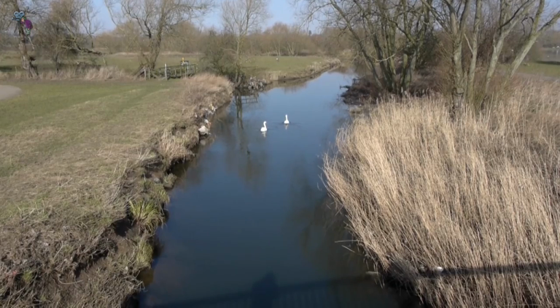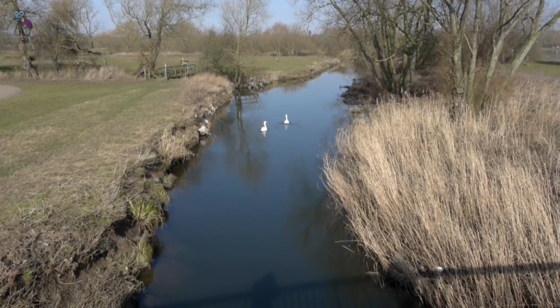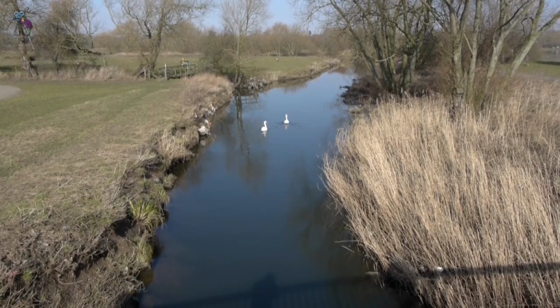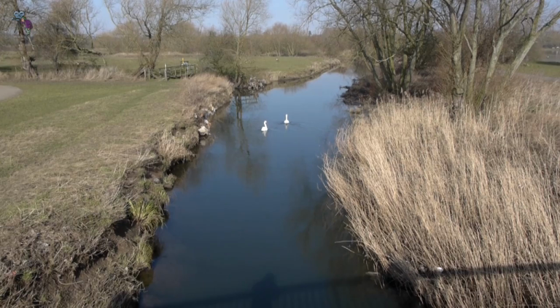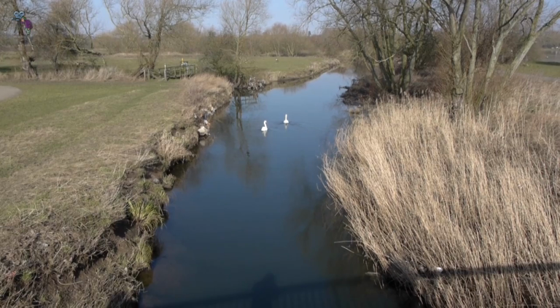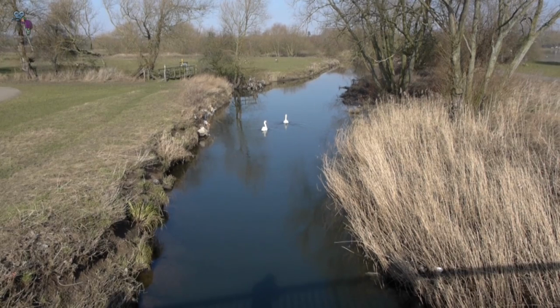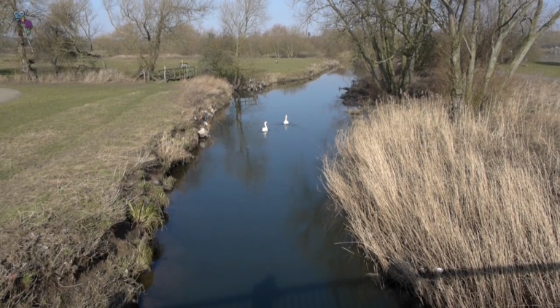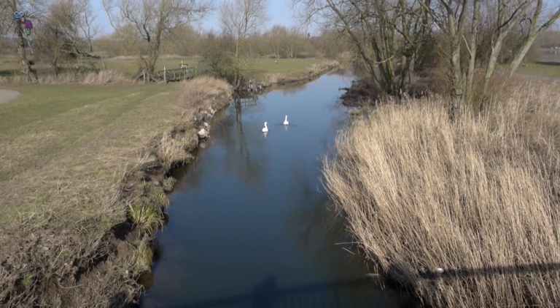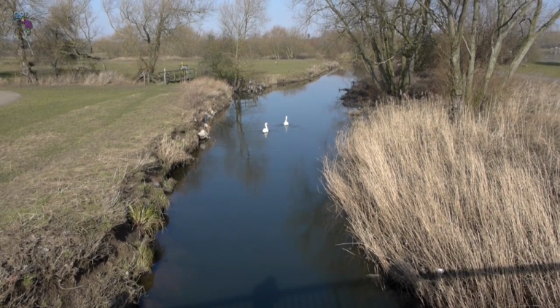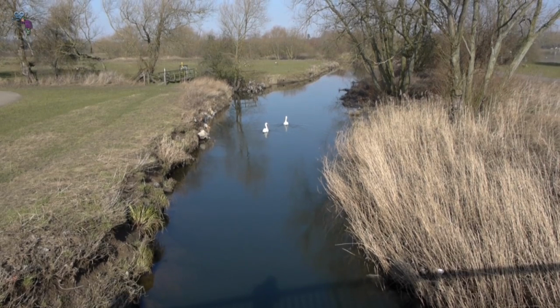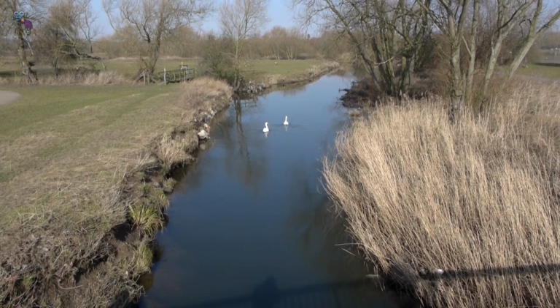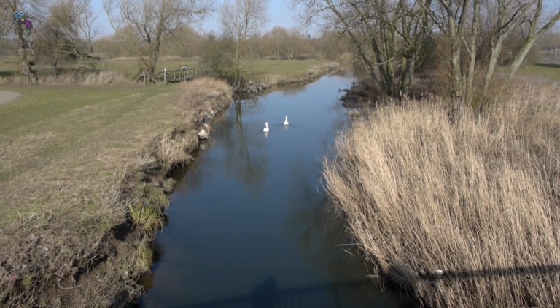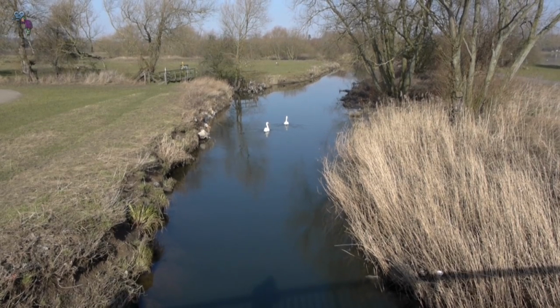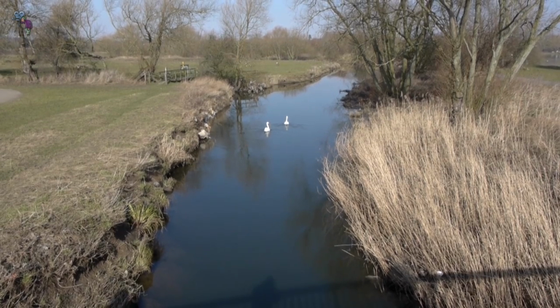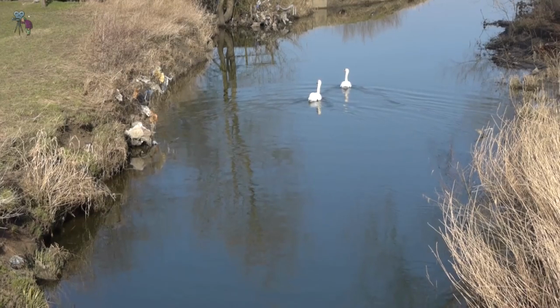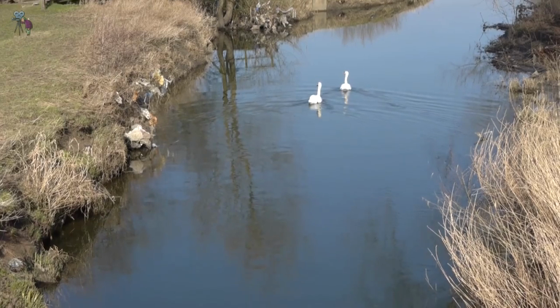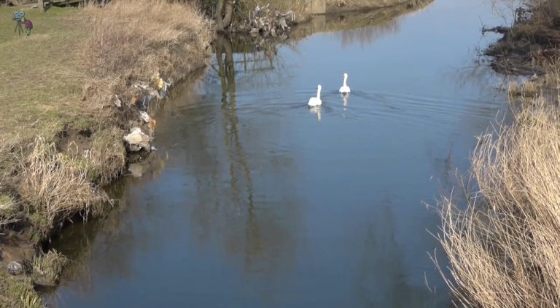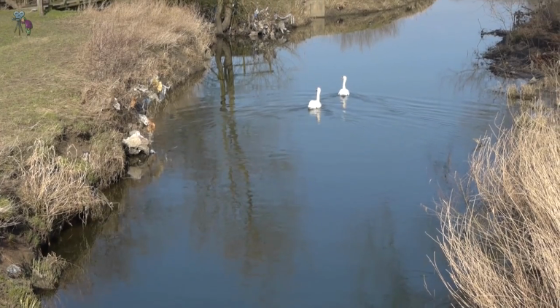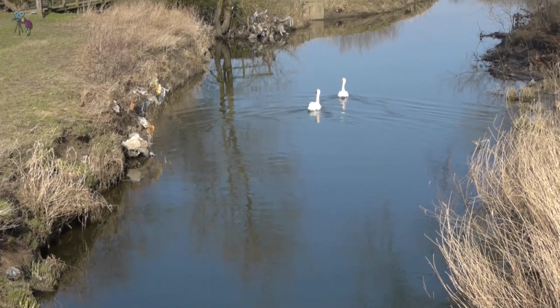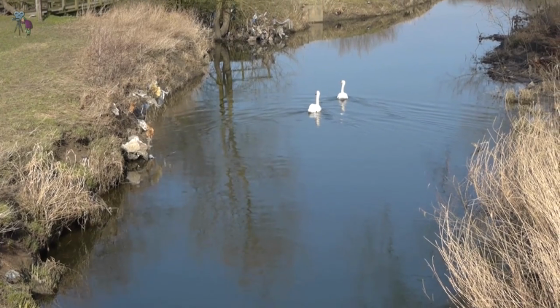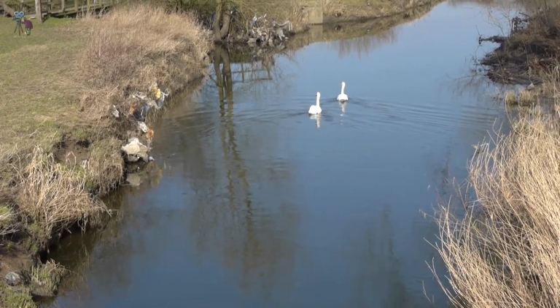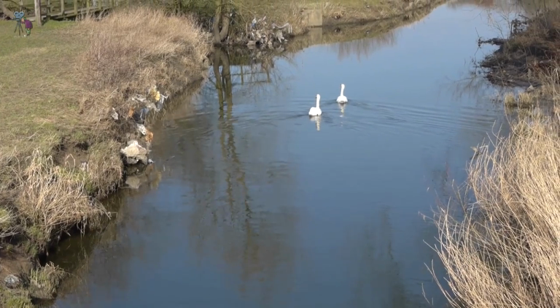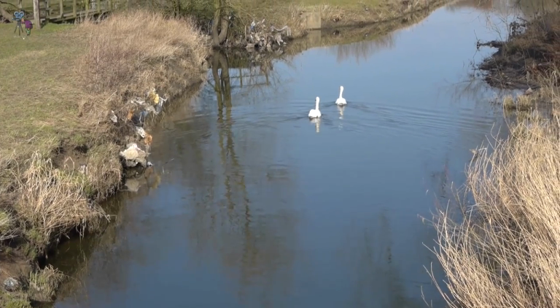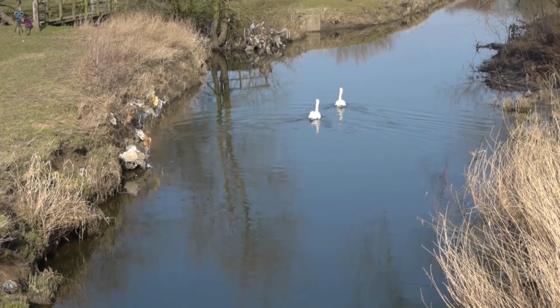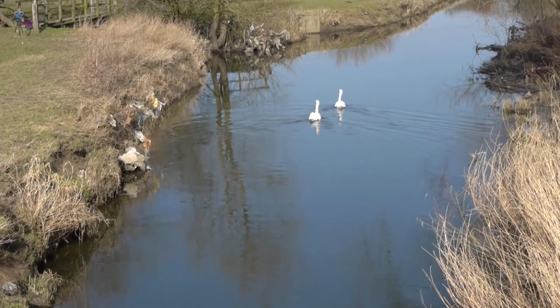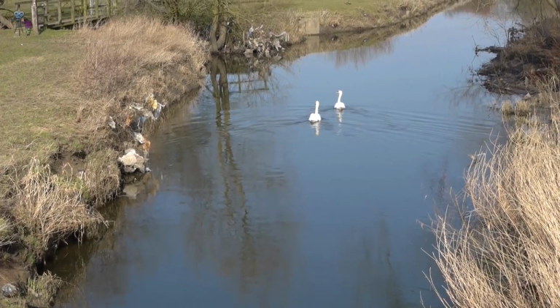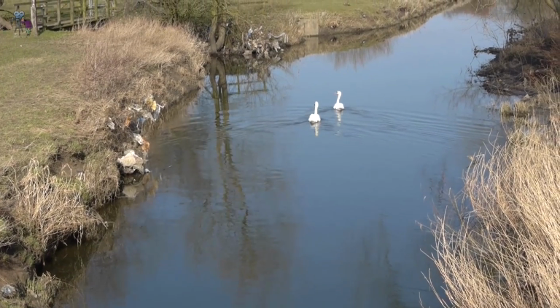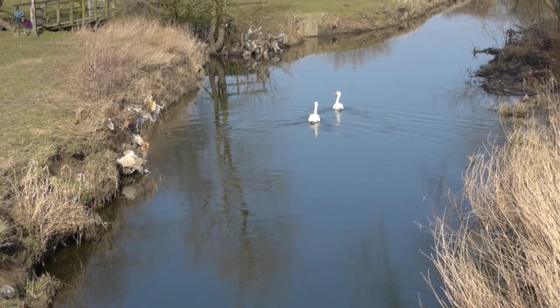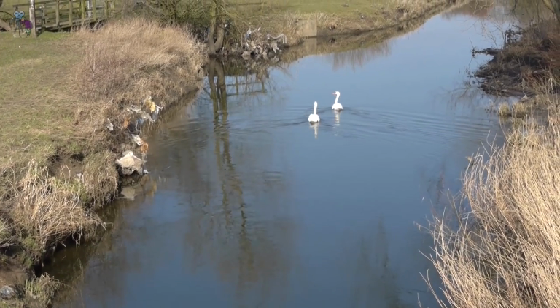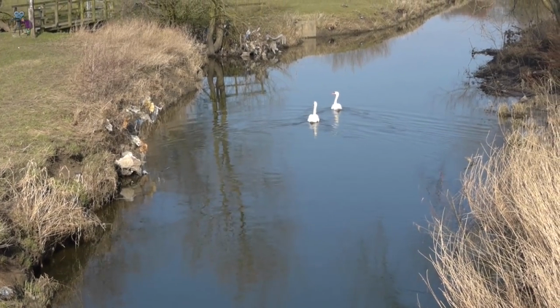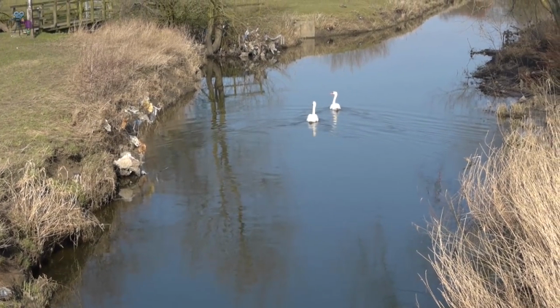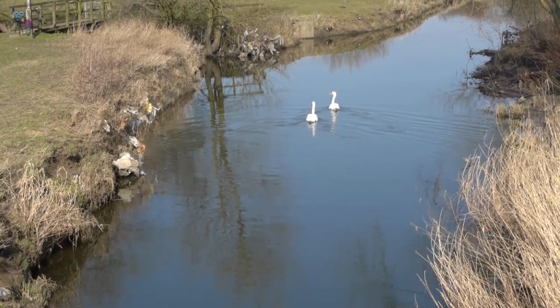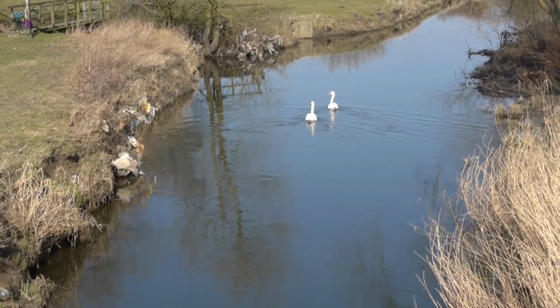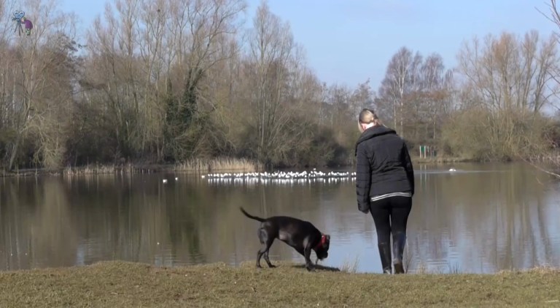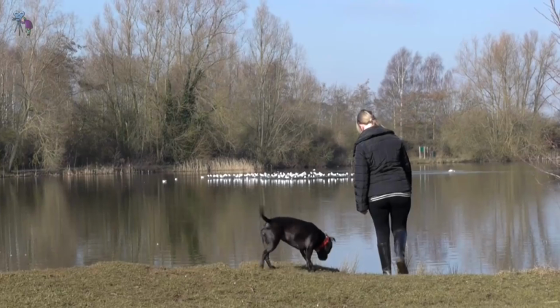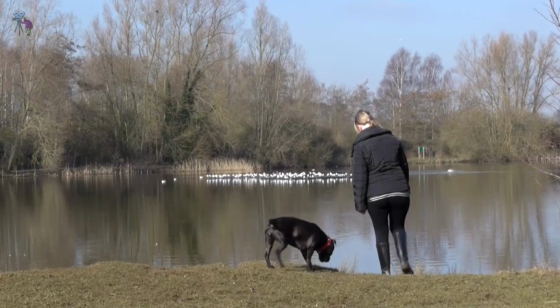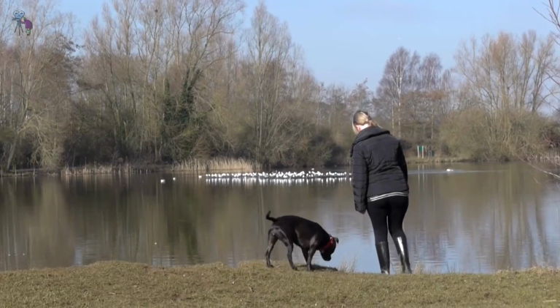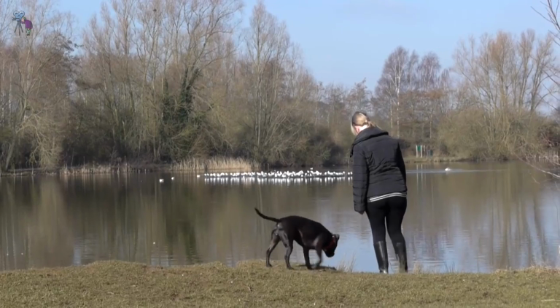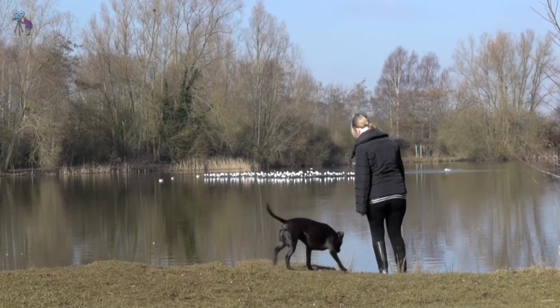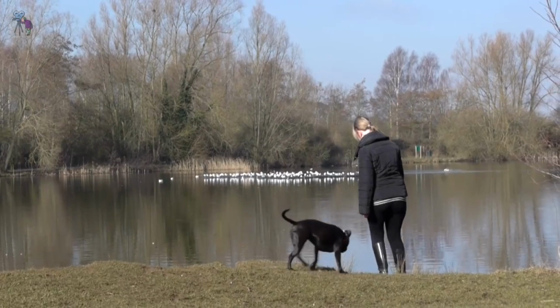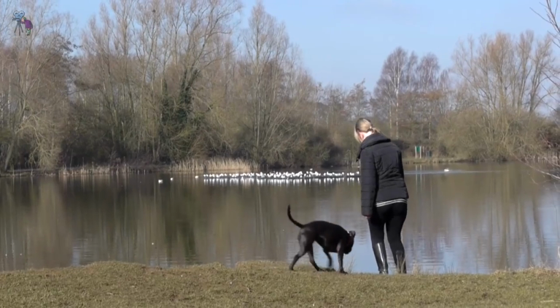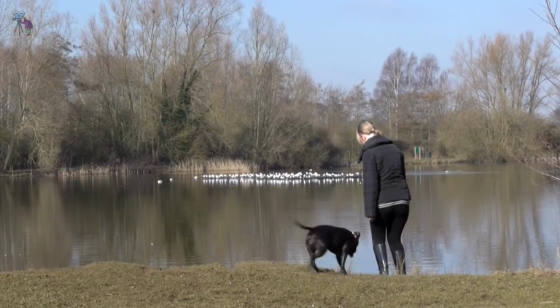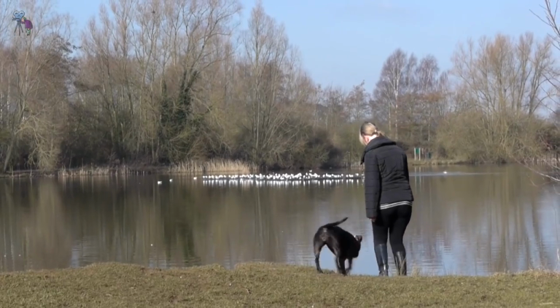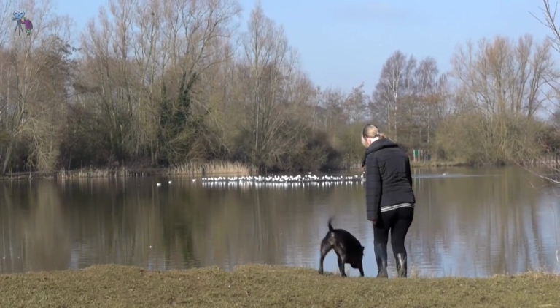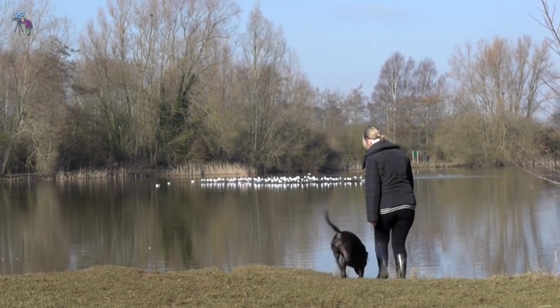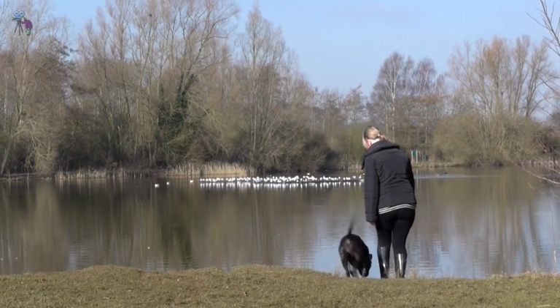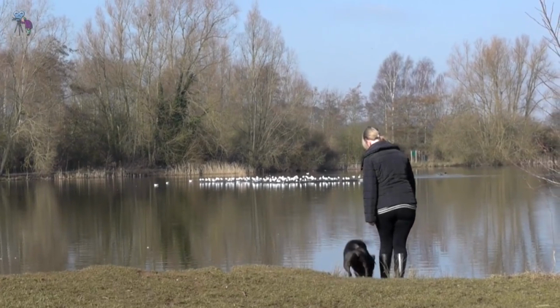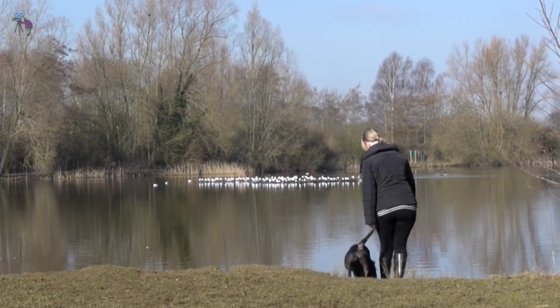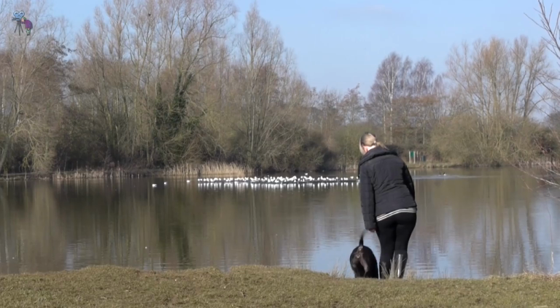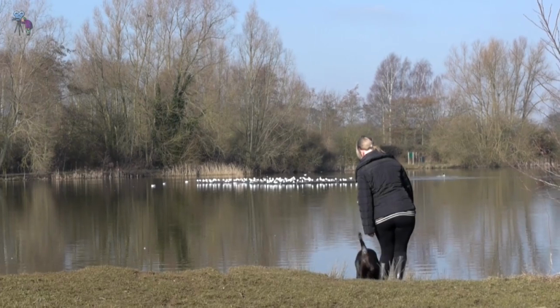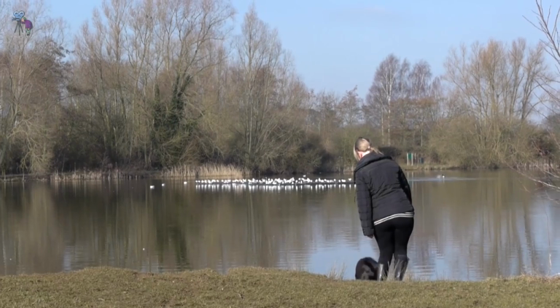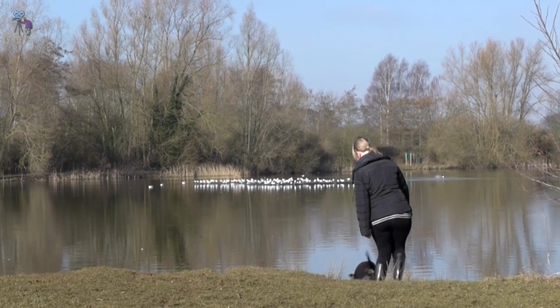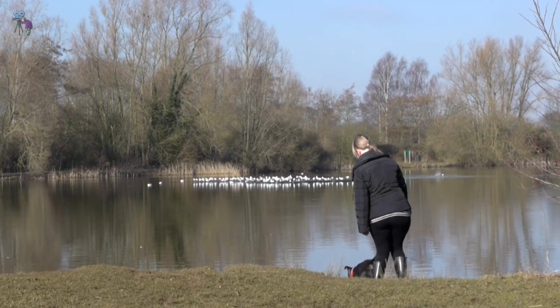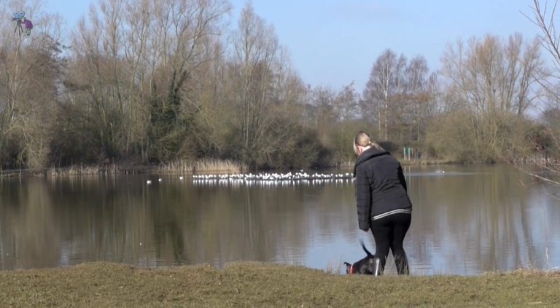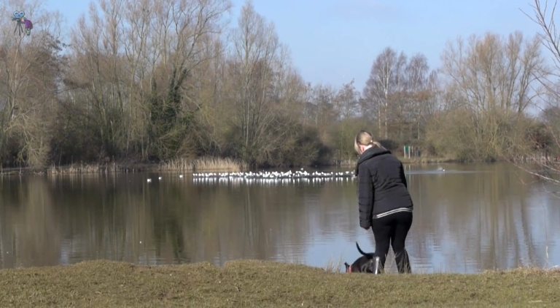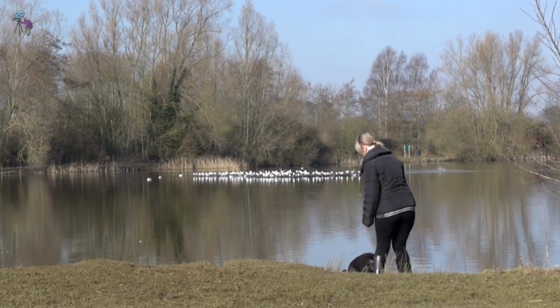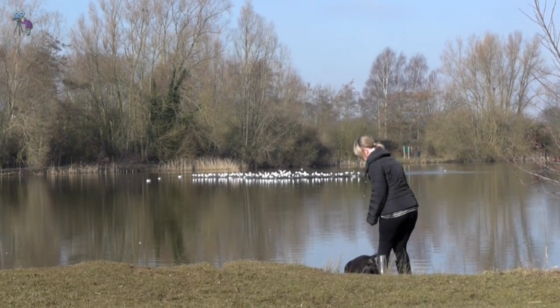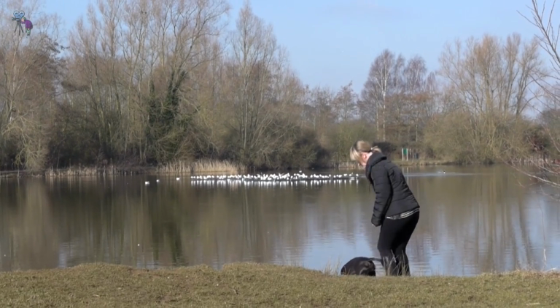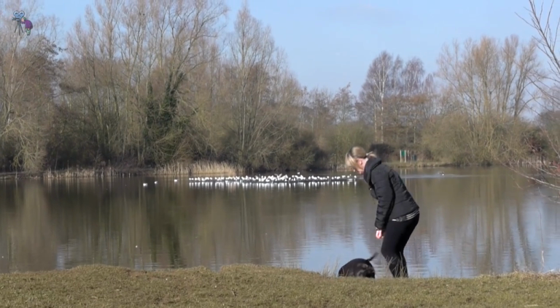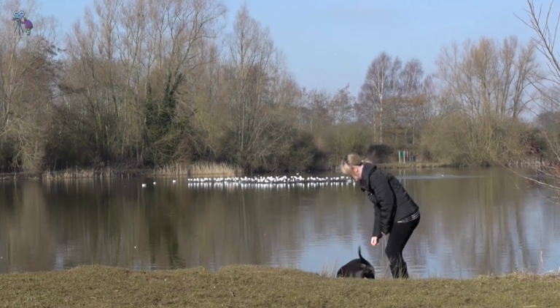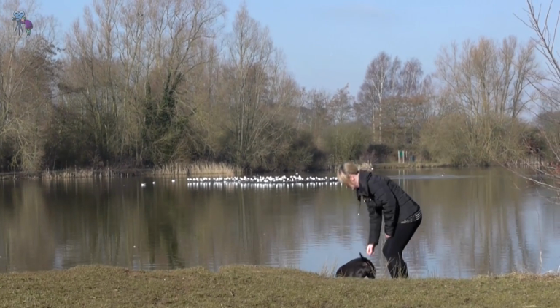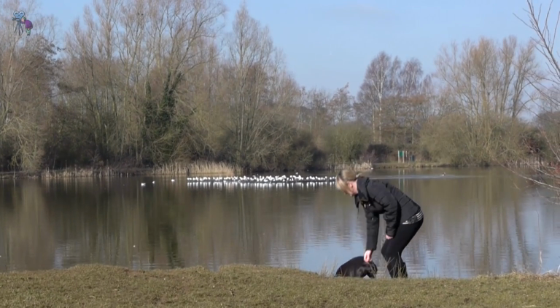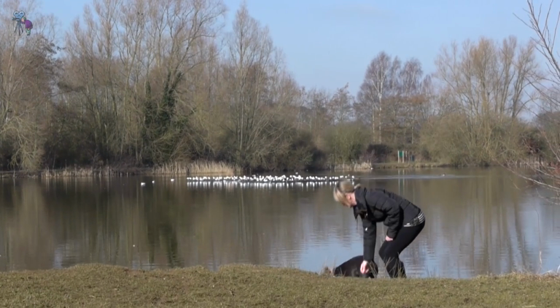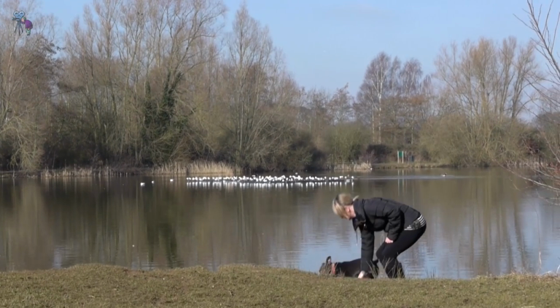Running through the Park are the River Soar and the Grand Union Canal, which provide an essential corridor for wildlife.